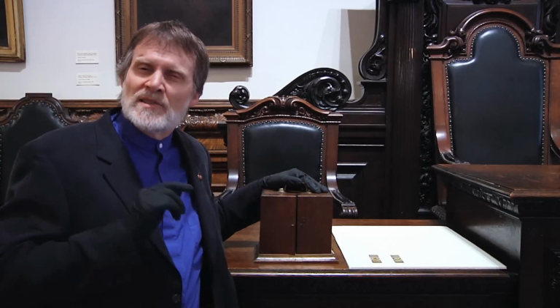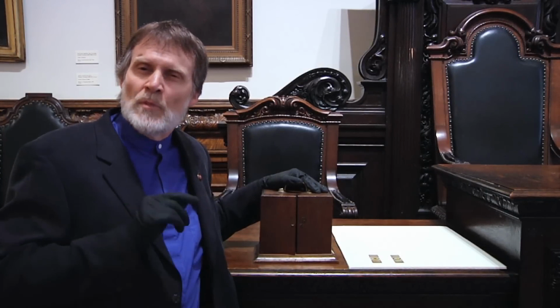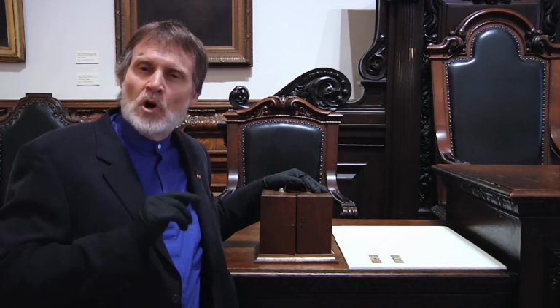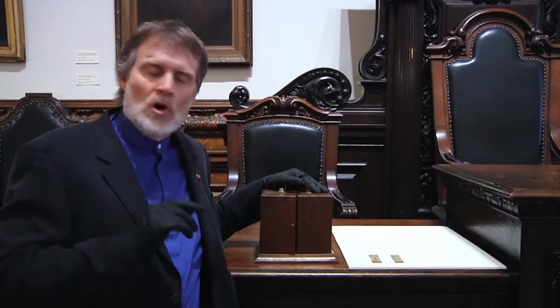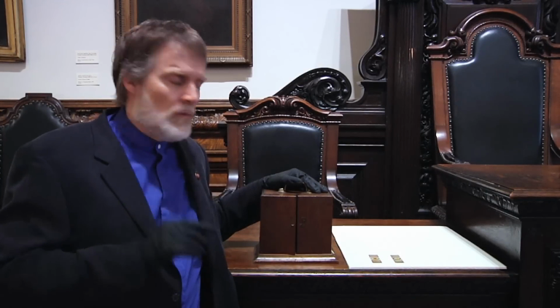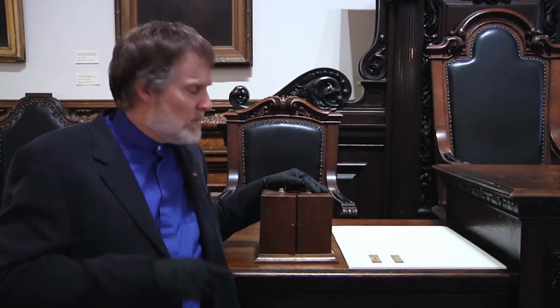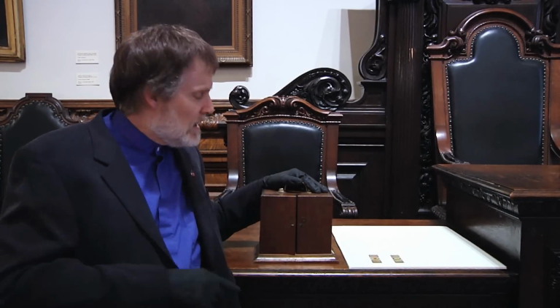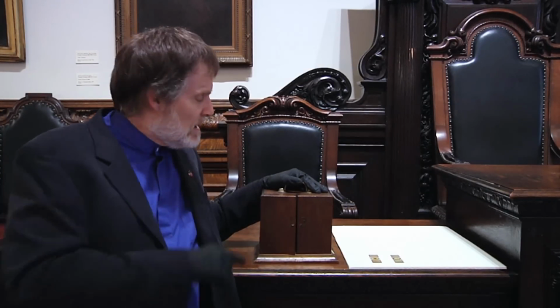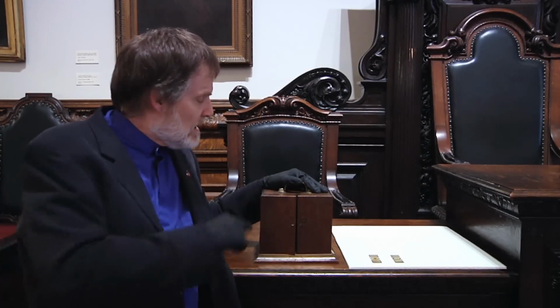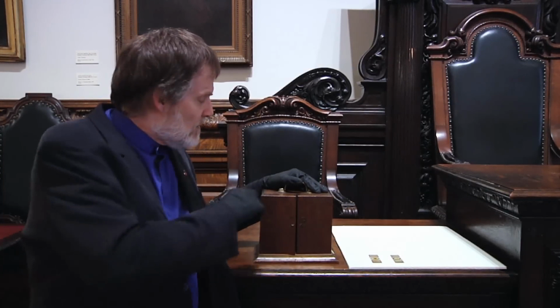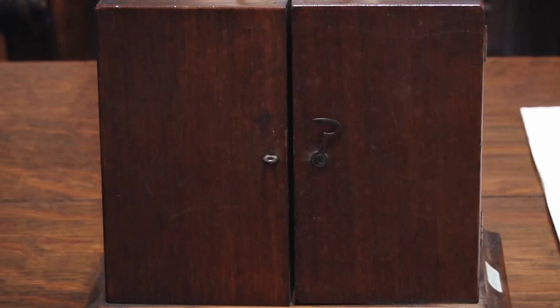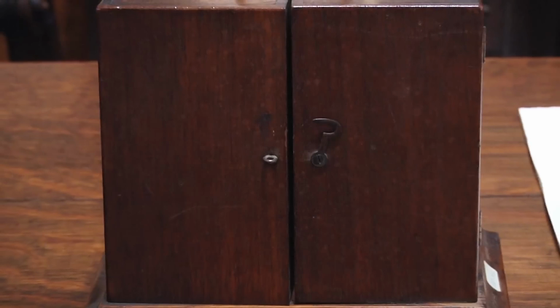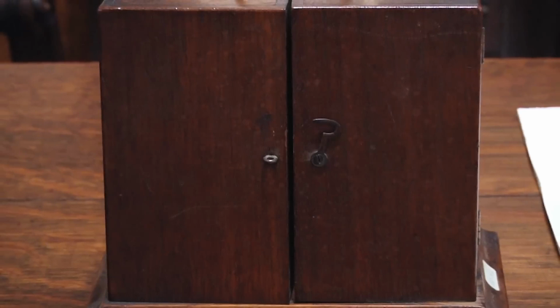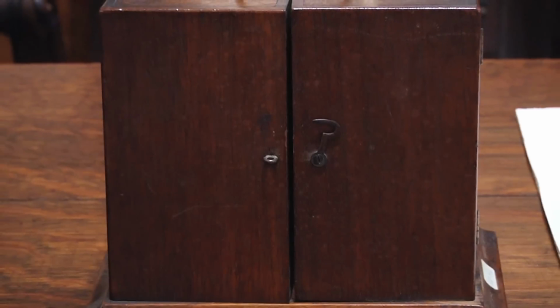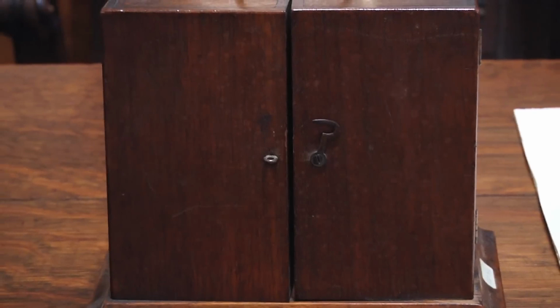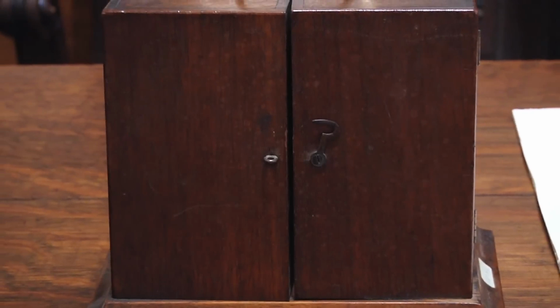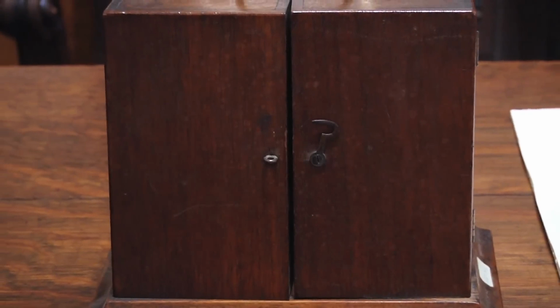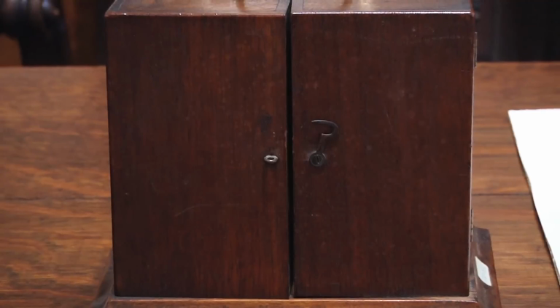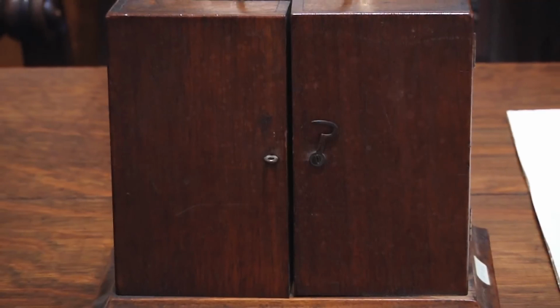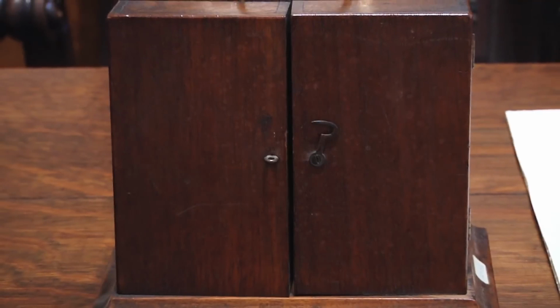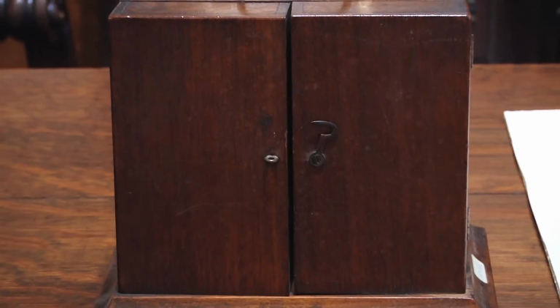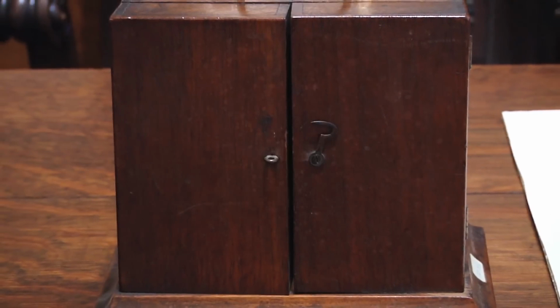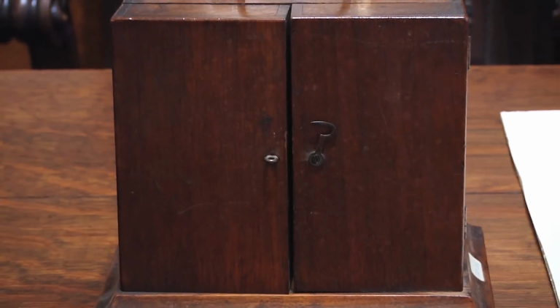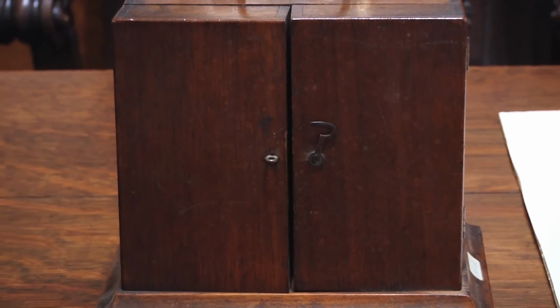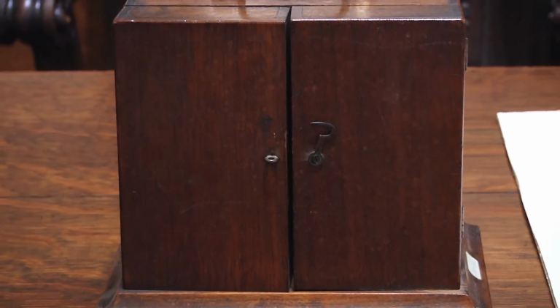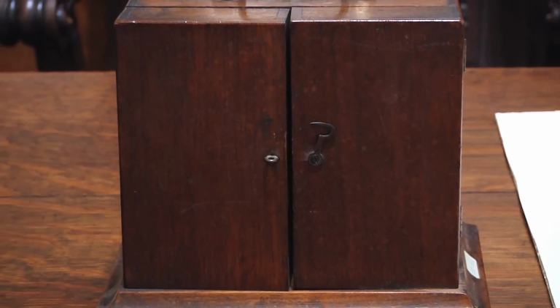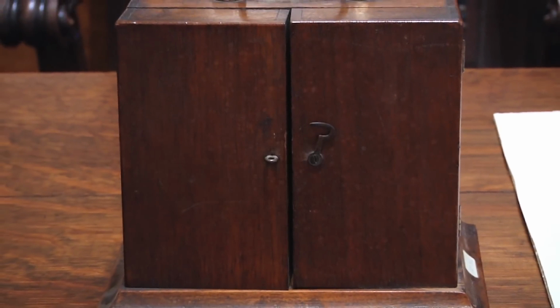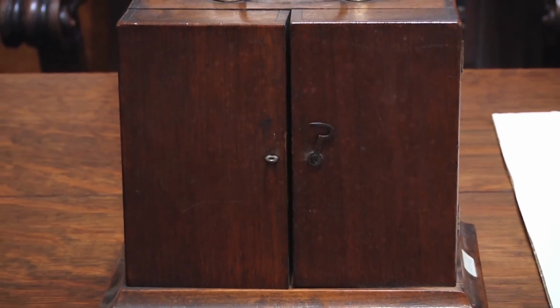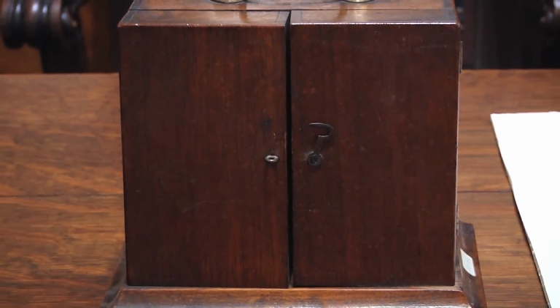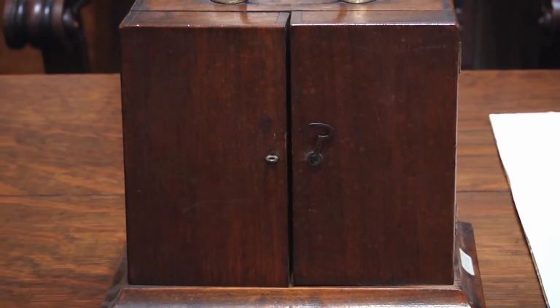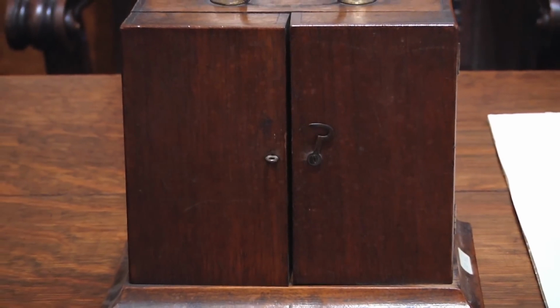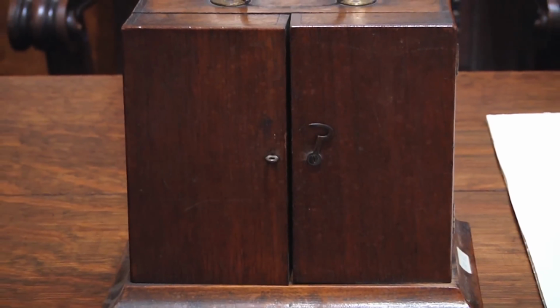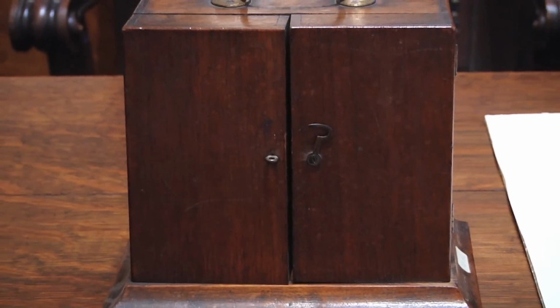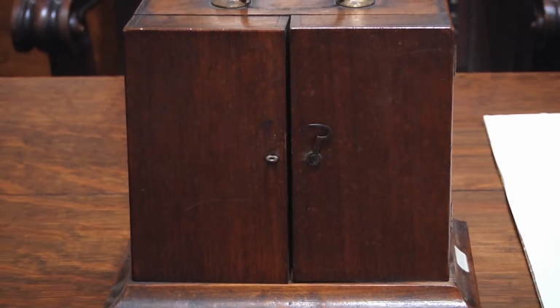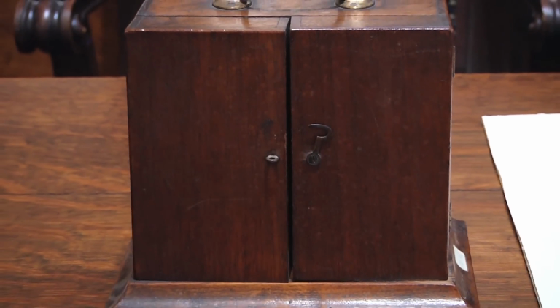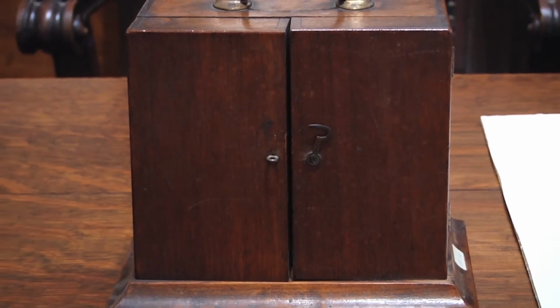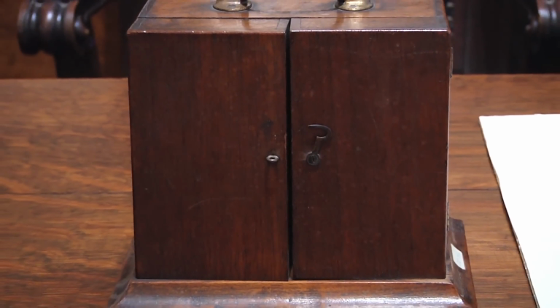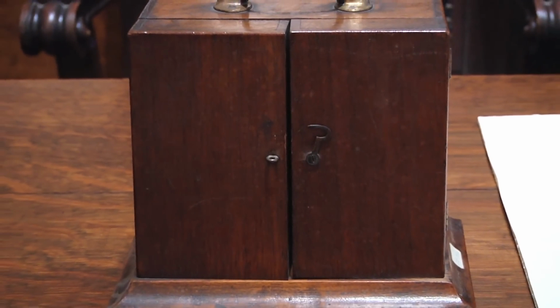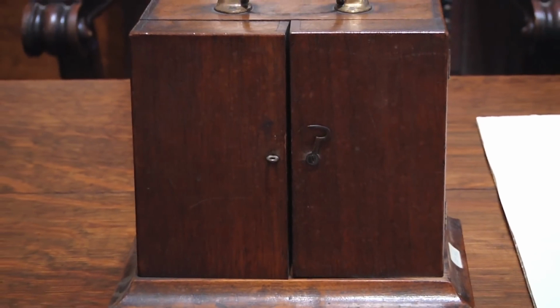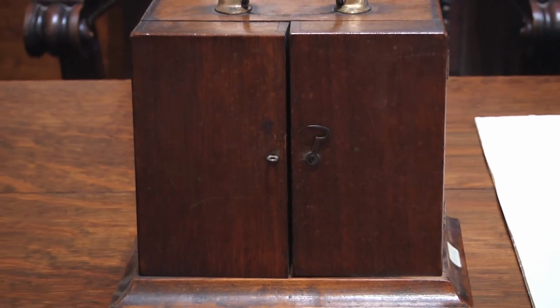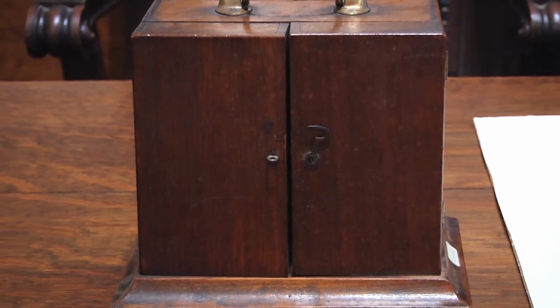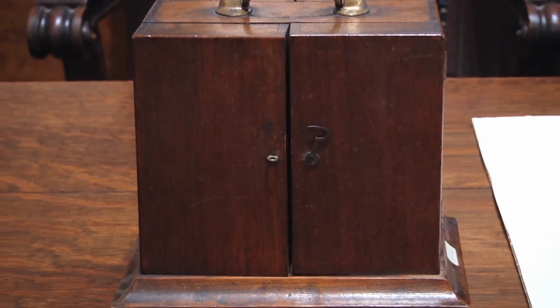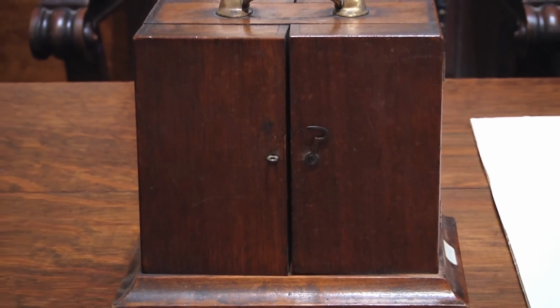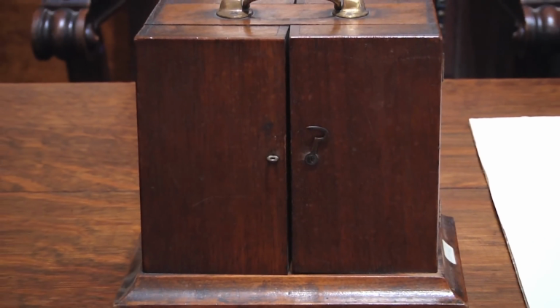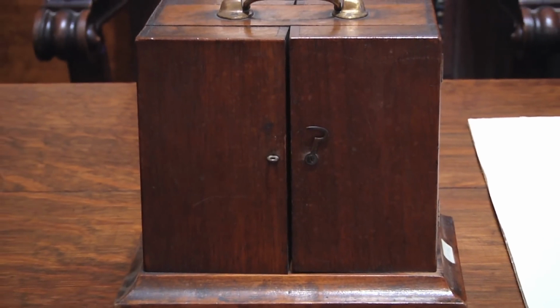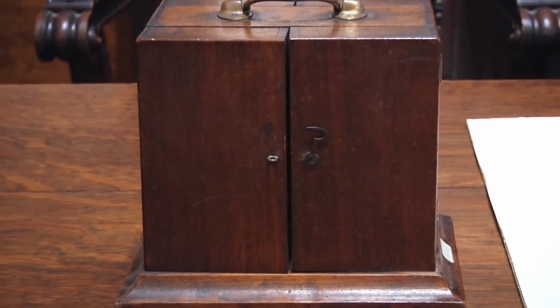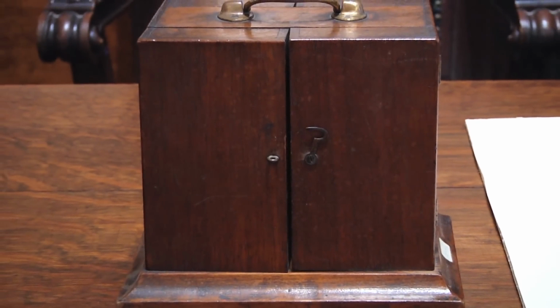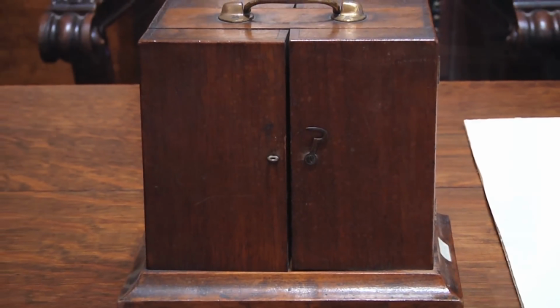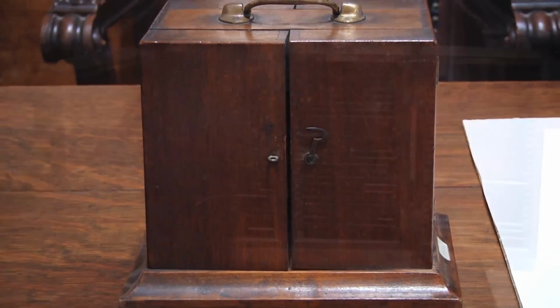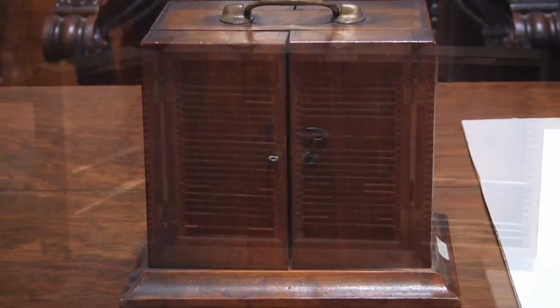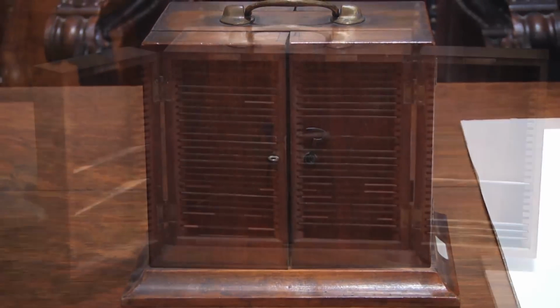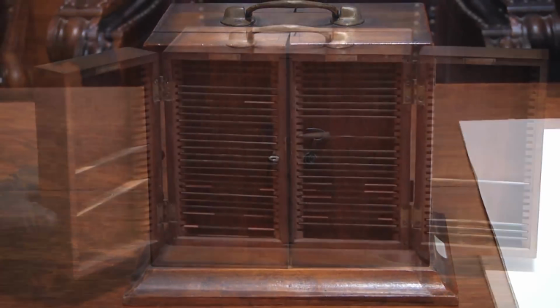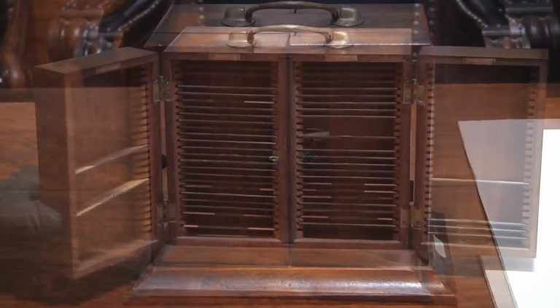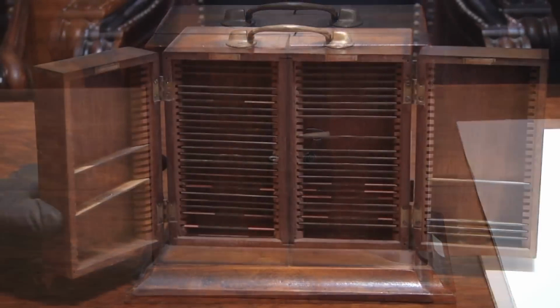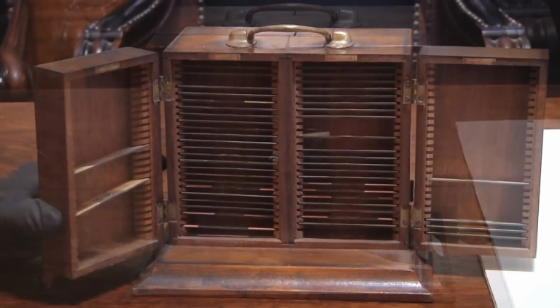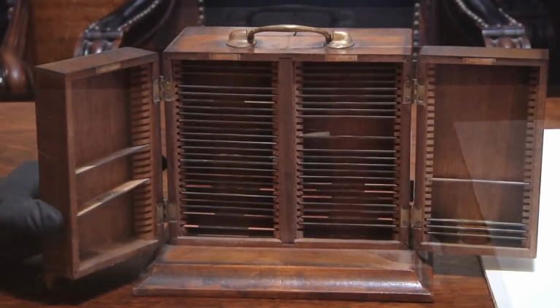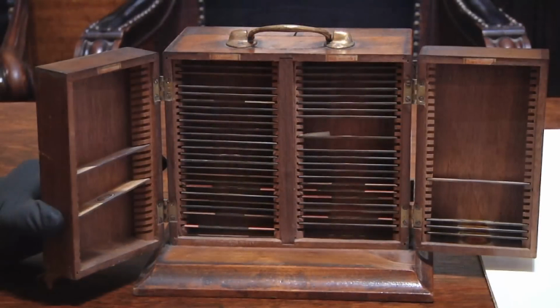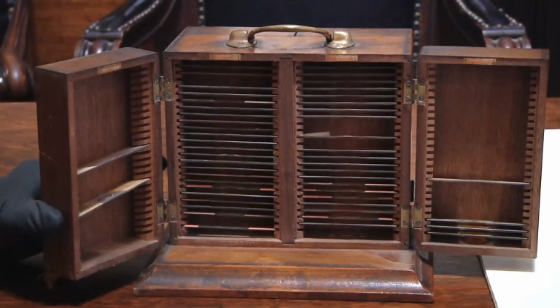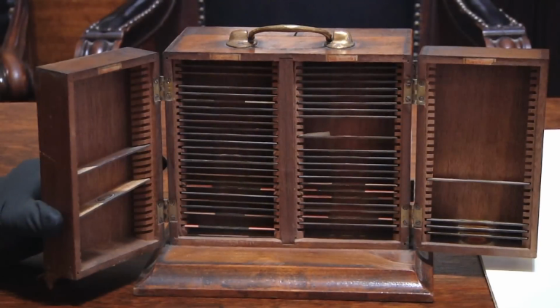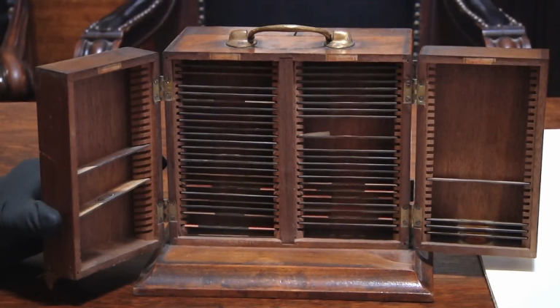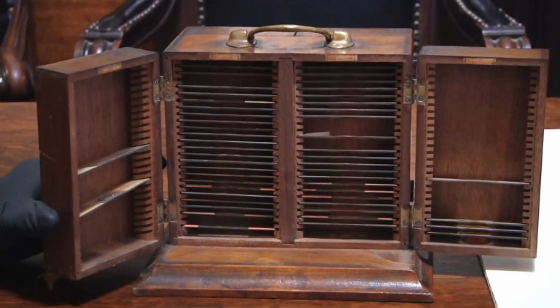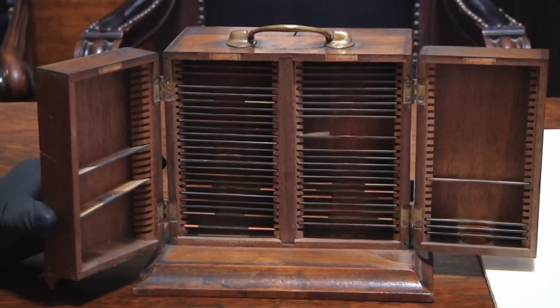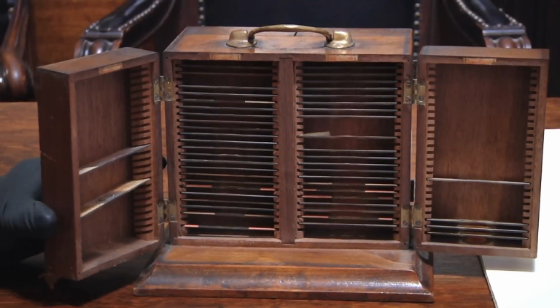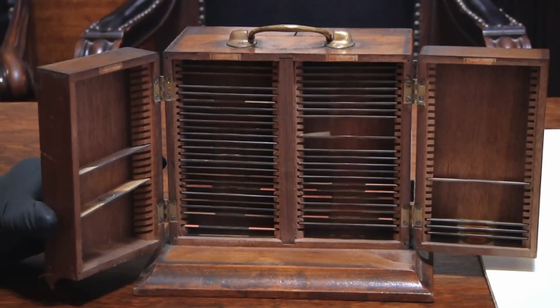Small. This cabinet, made in the late 1800s, is a beautiful piece of furniture for microscope slides.